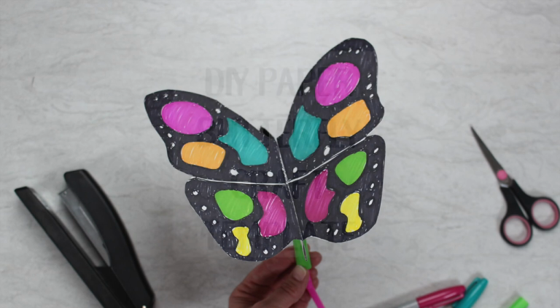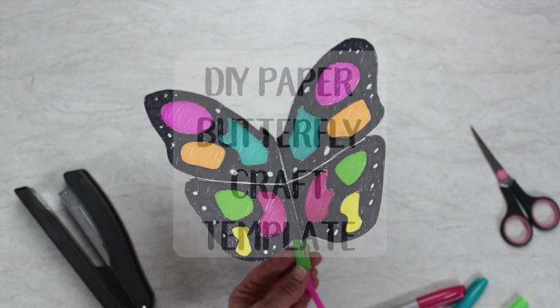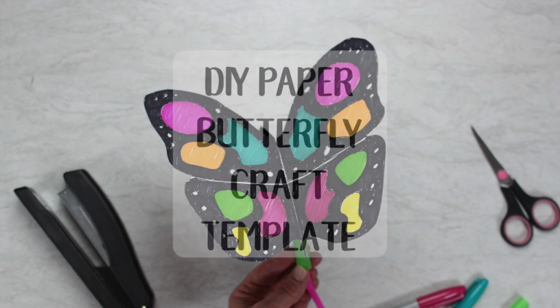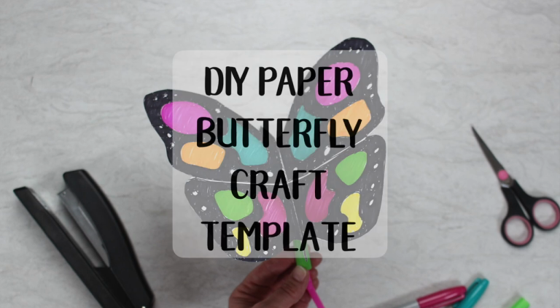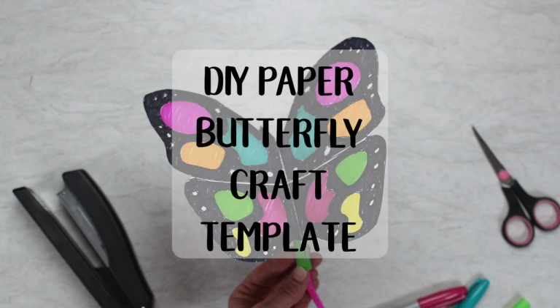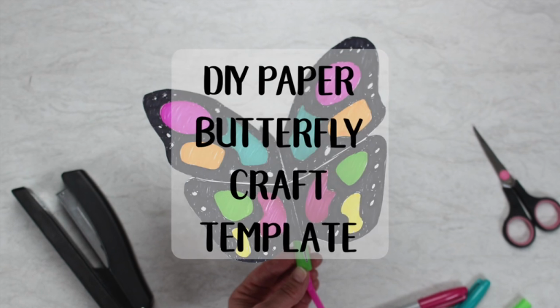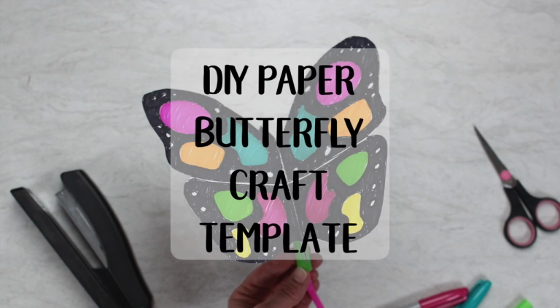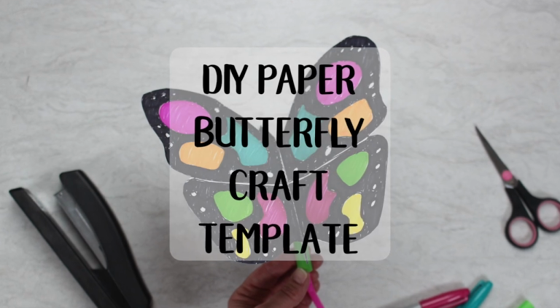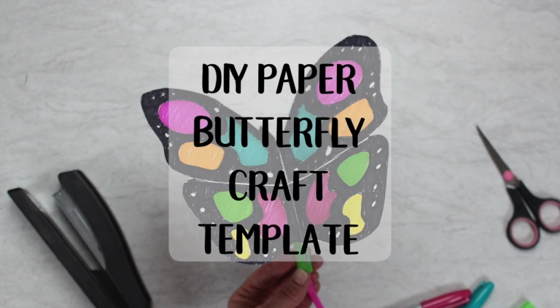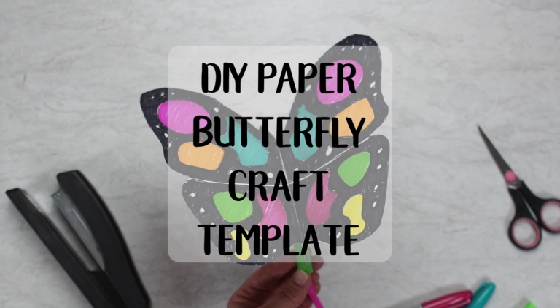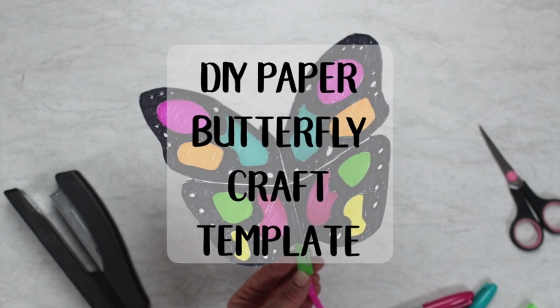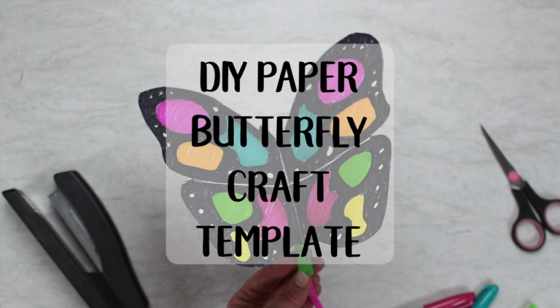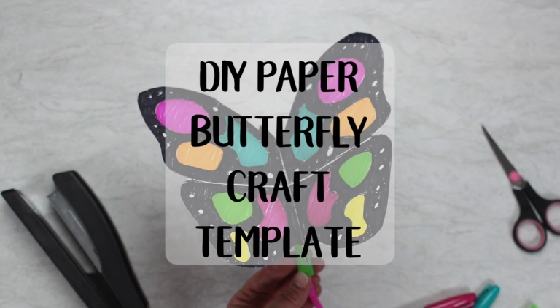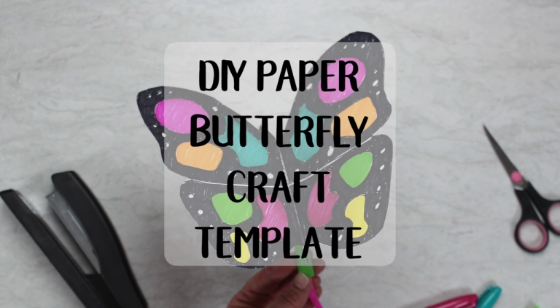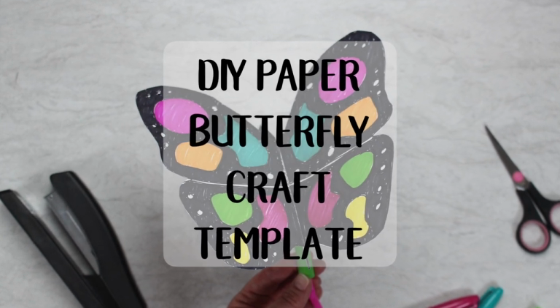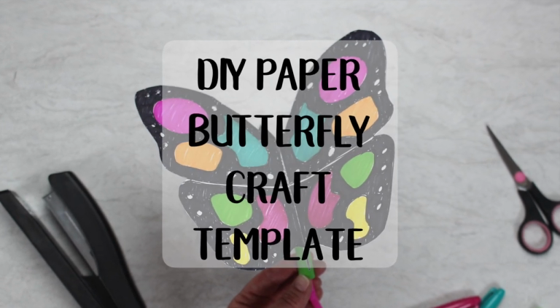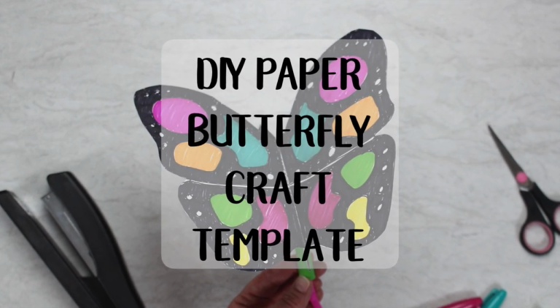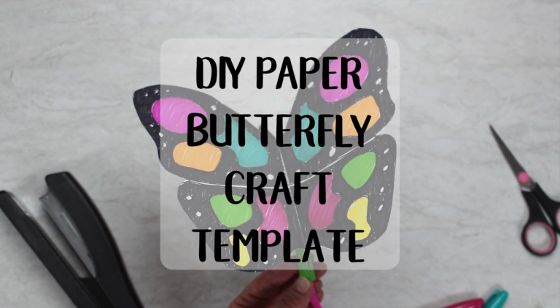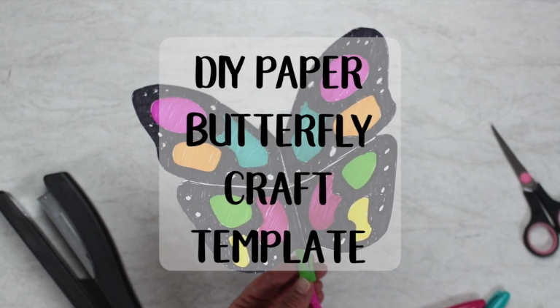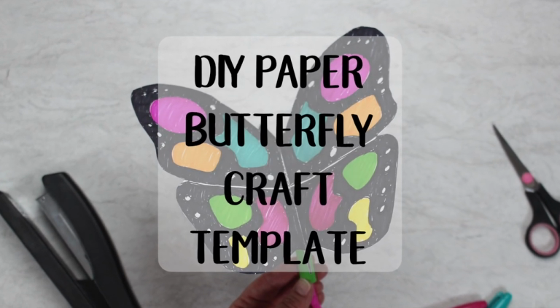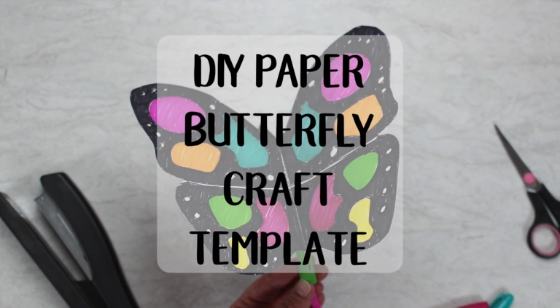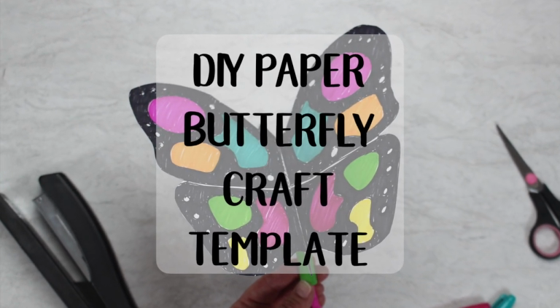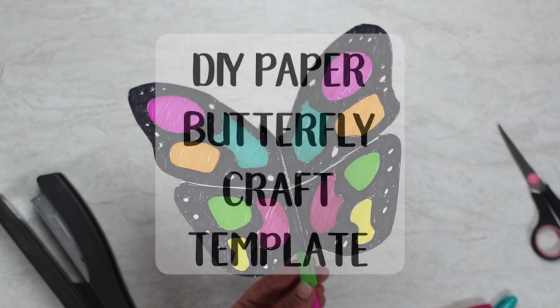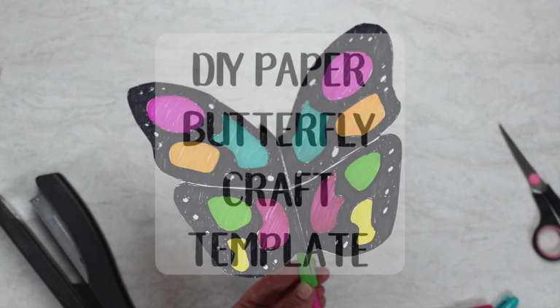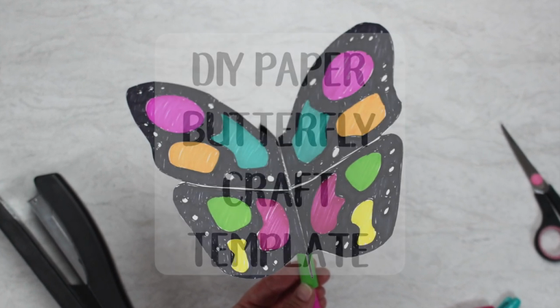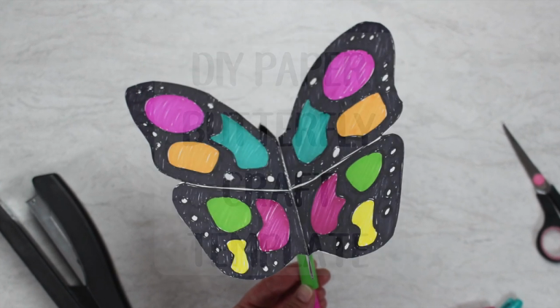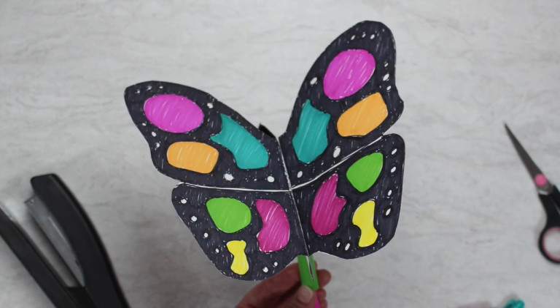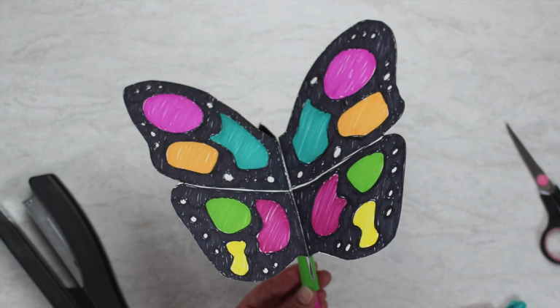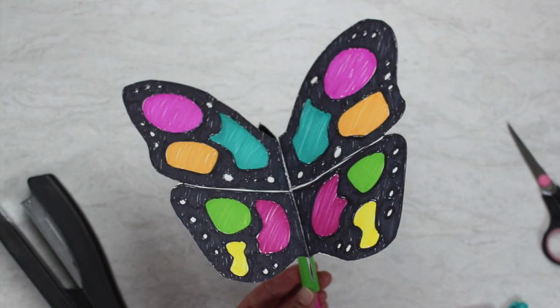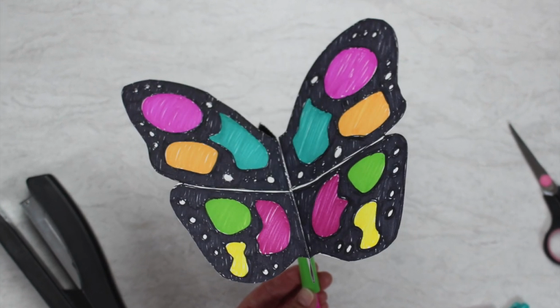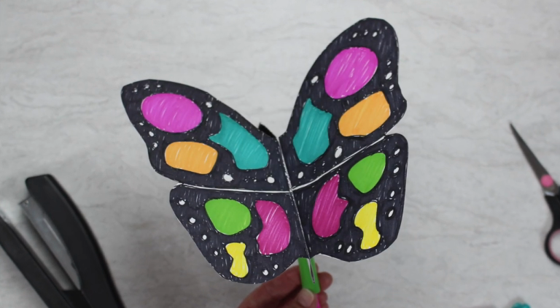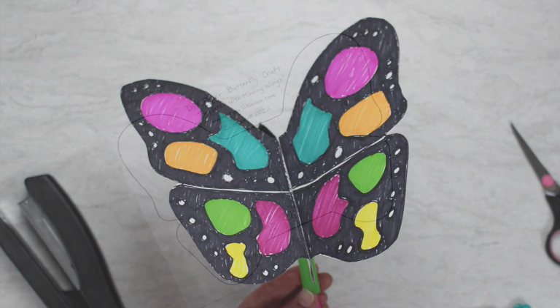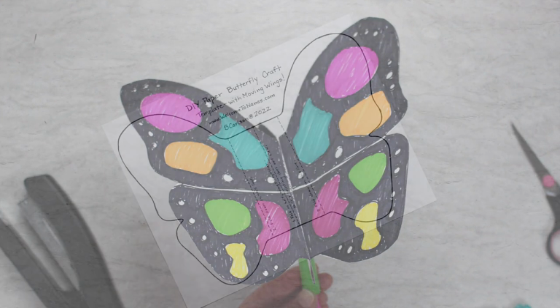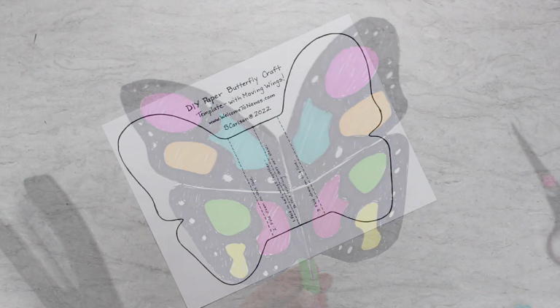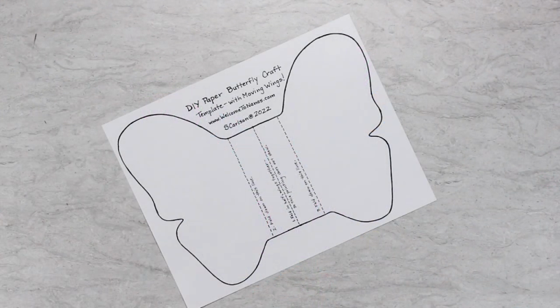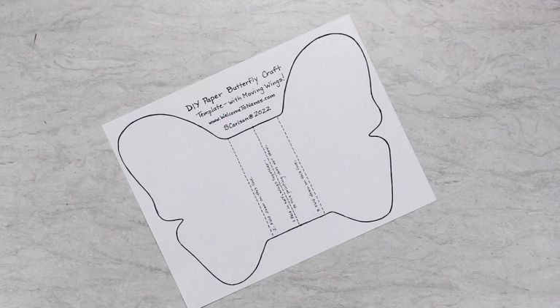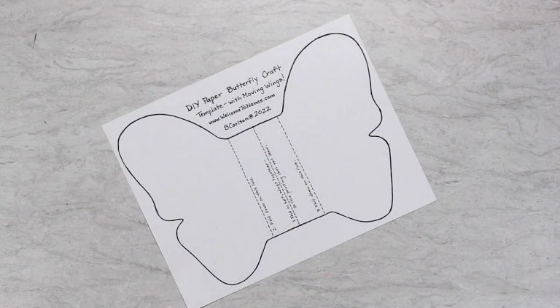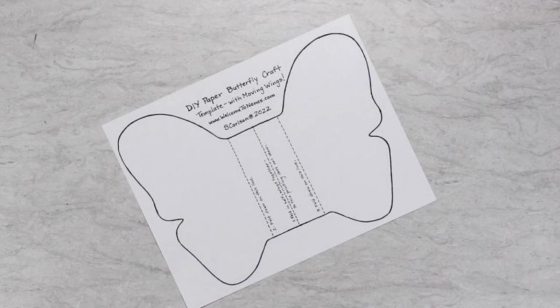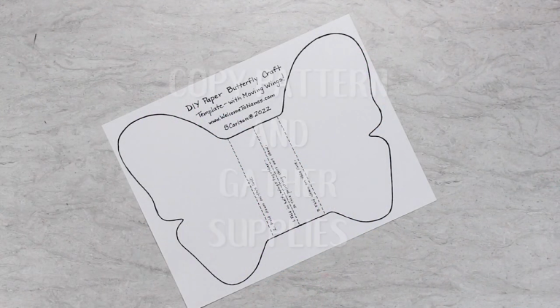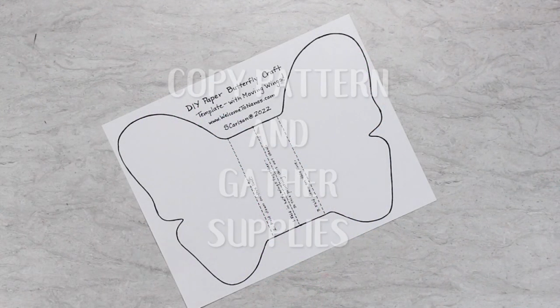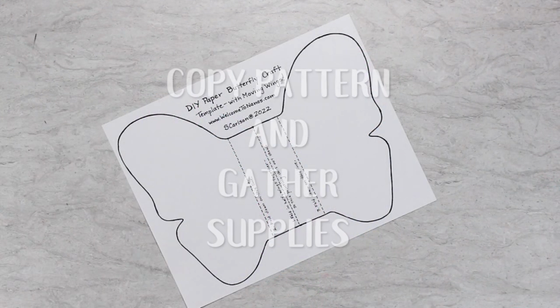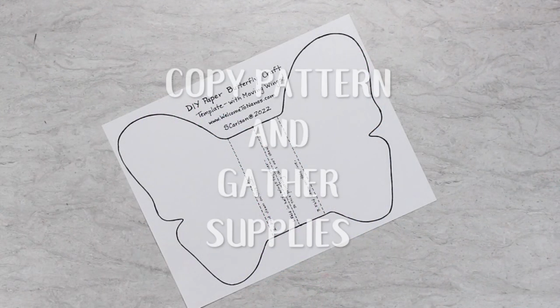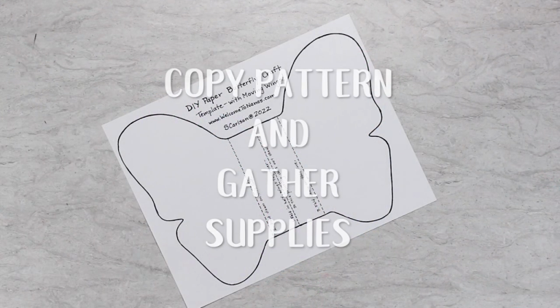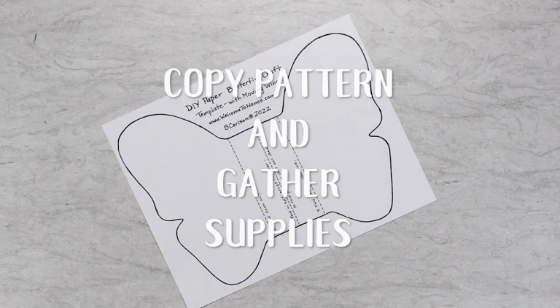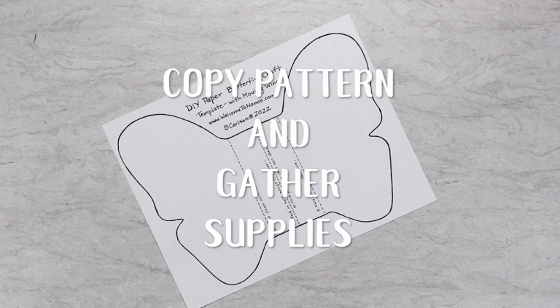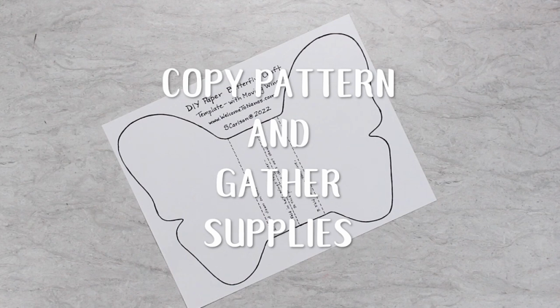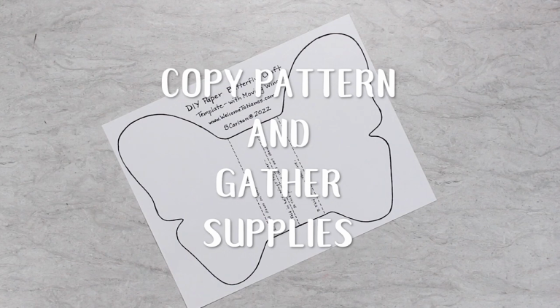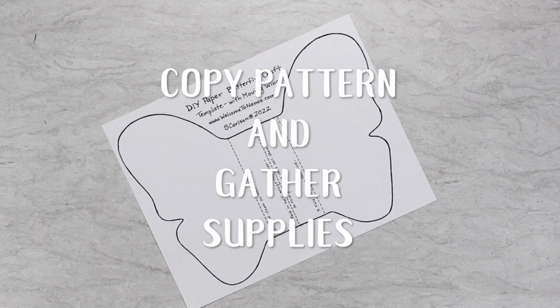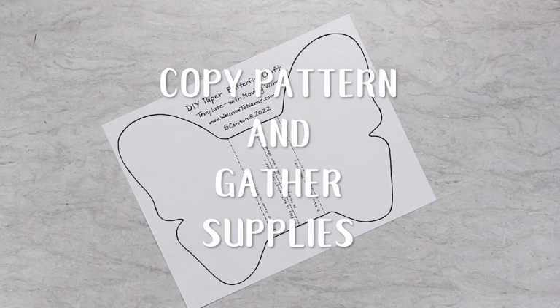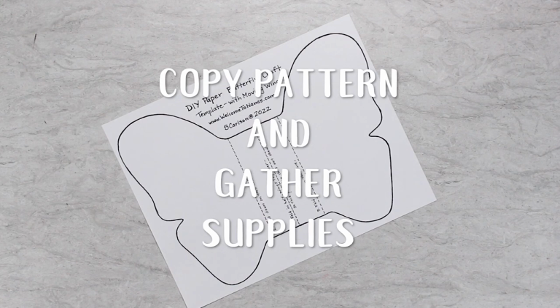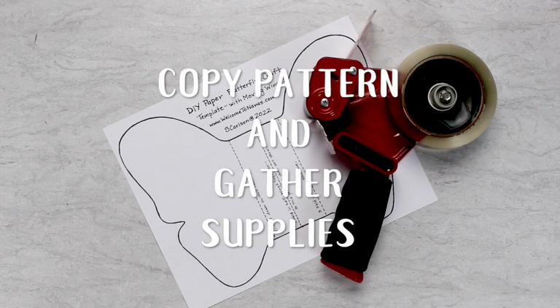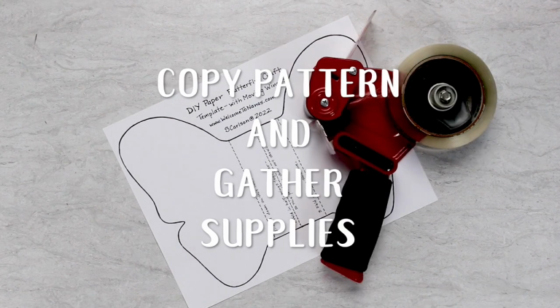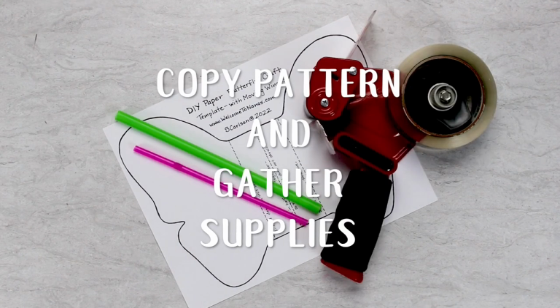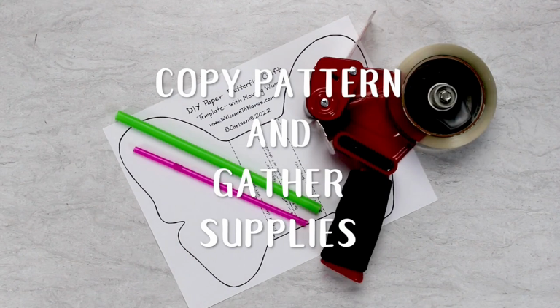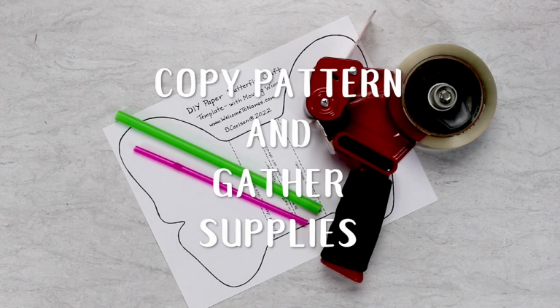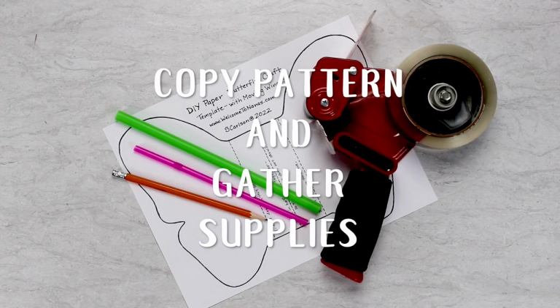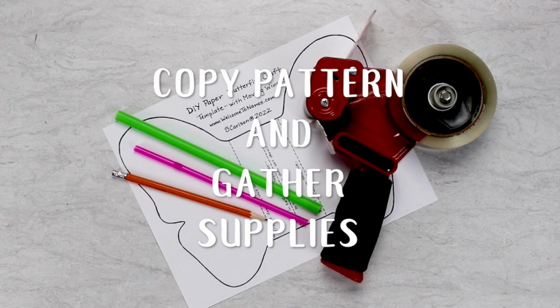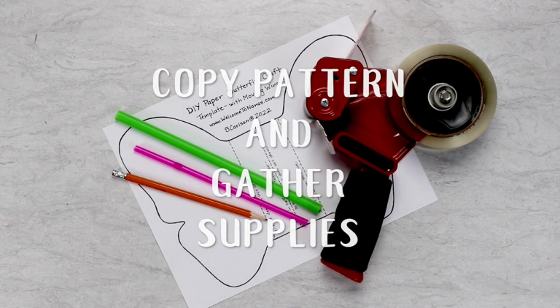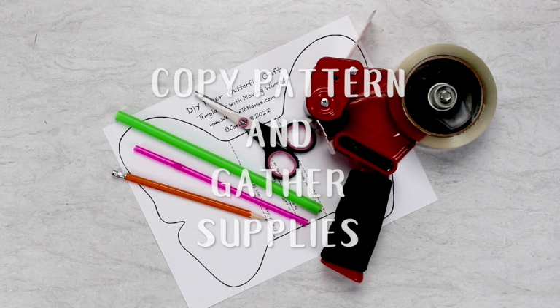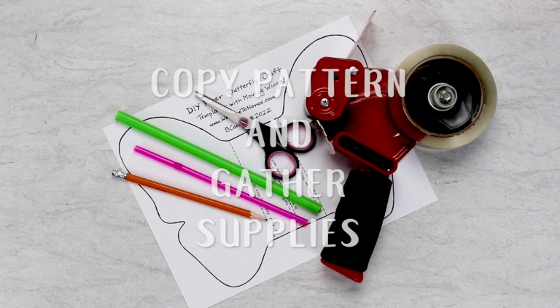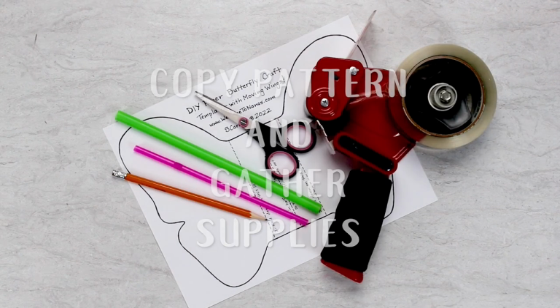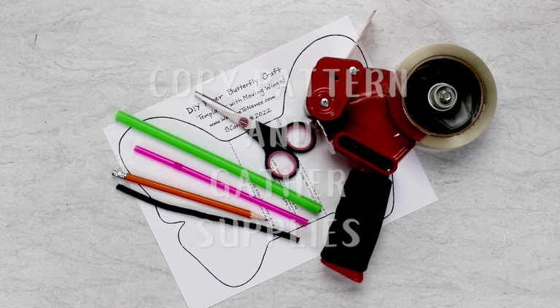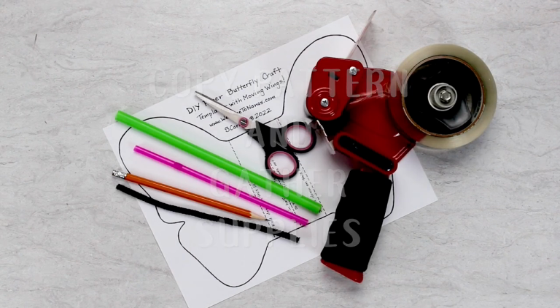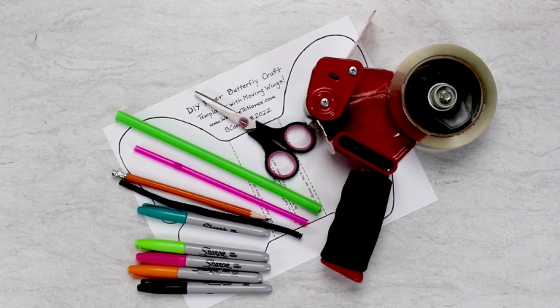Check out this do-it-yourself paper butterfly craft template with moving wings. Copy the pattern out and gather your supplies up.